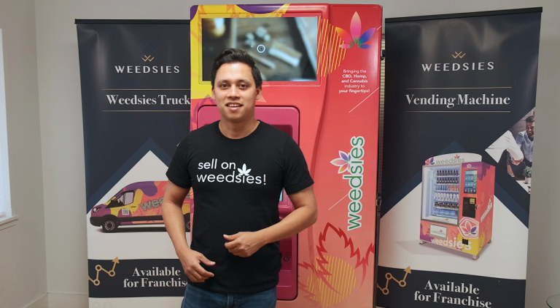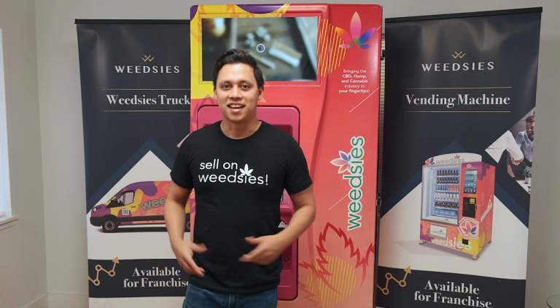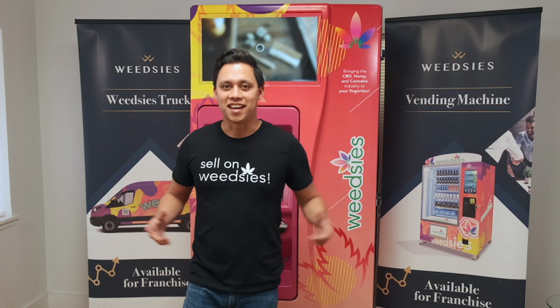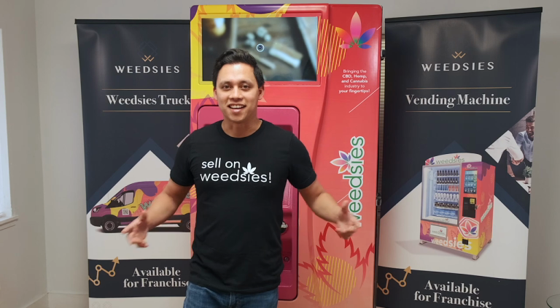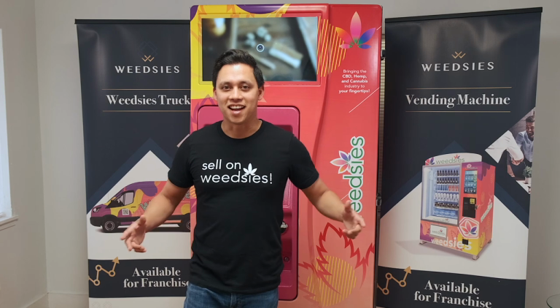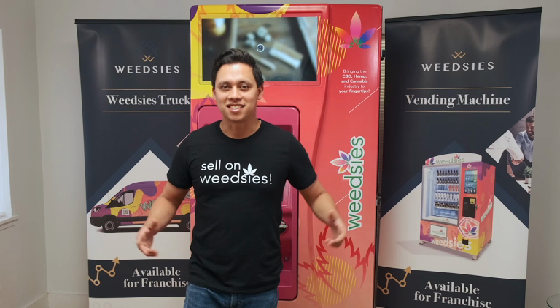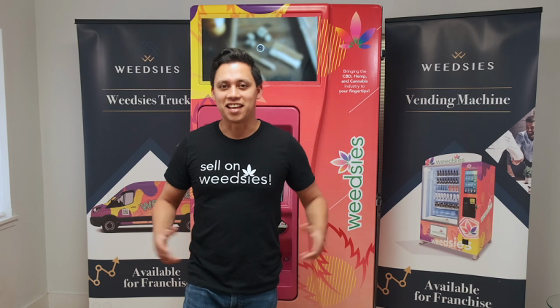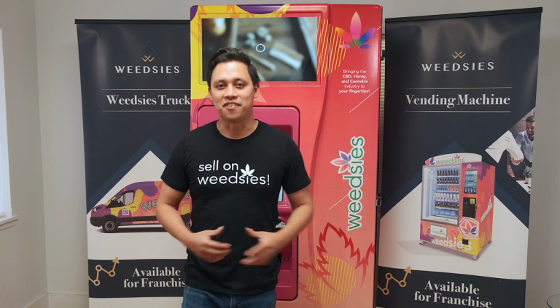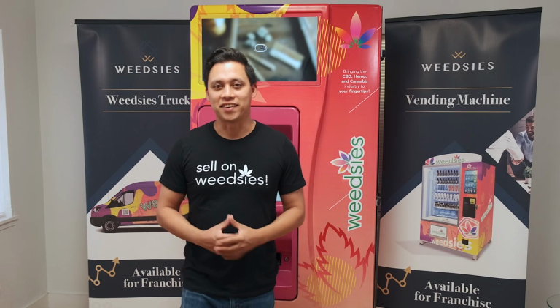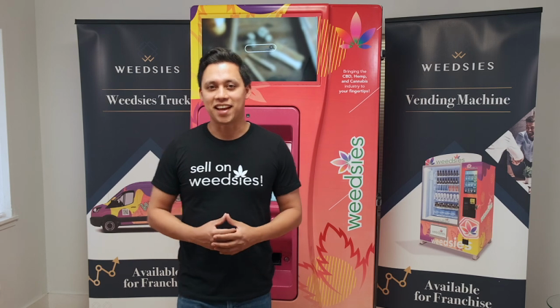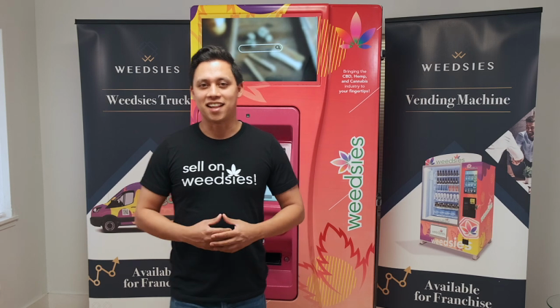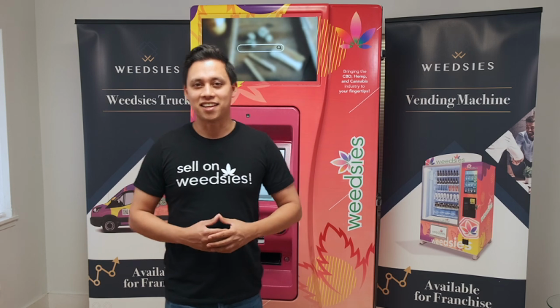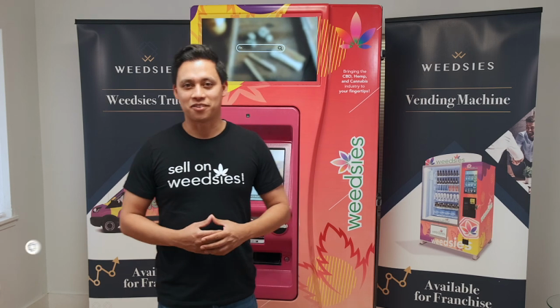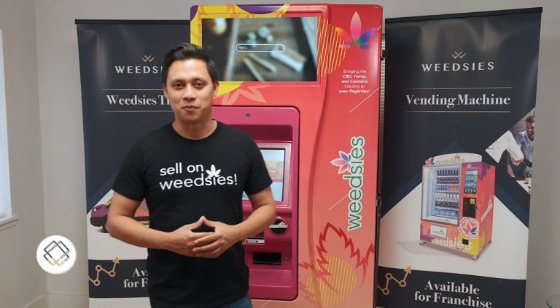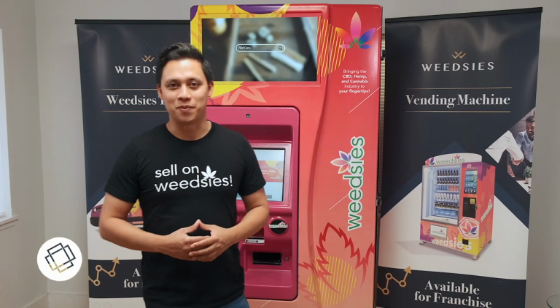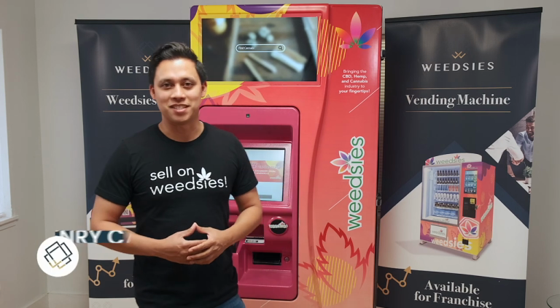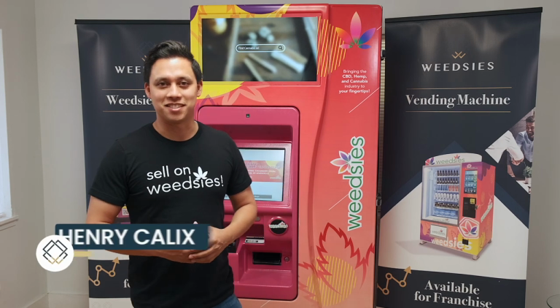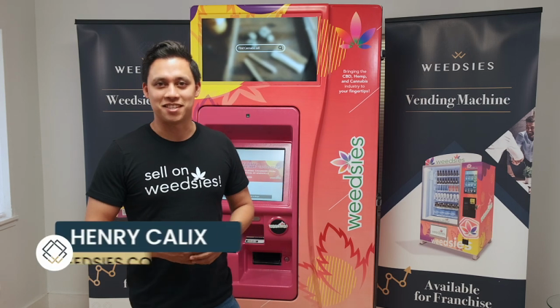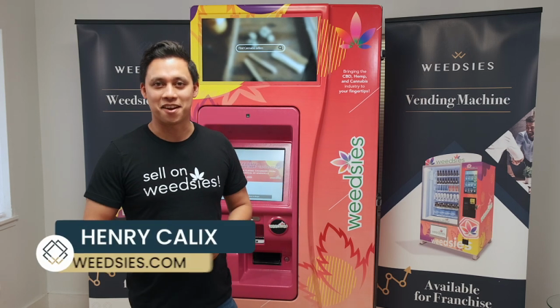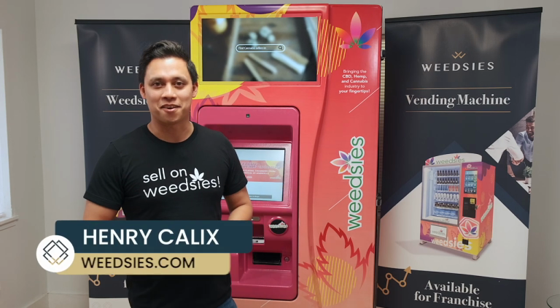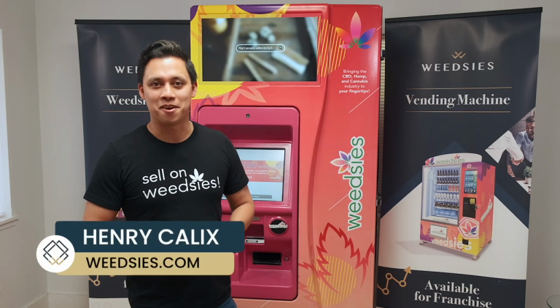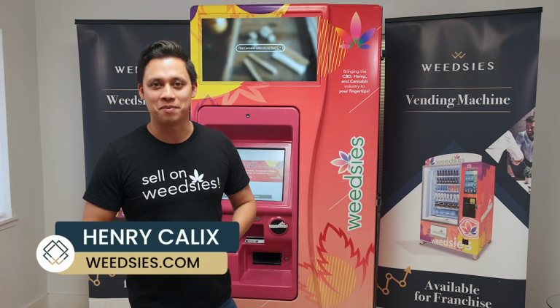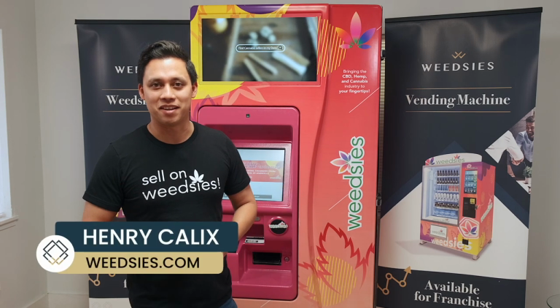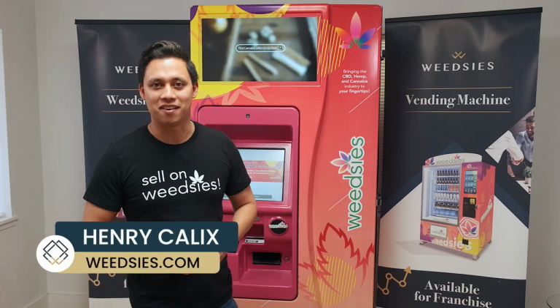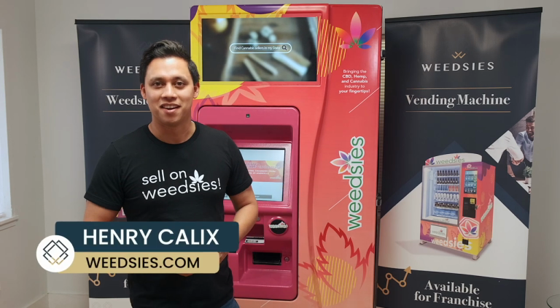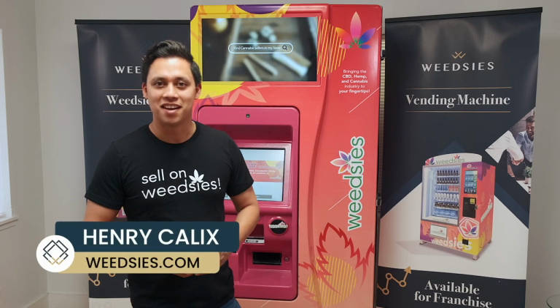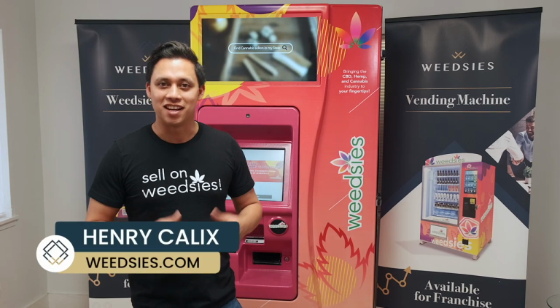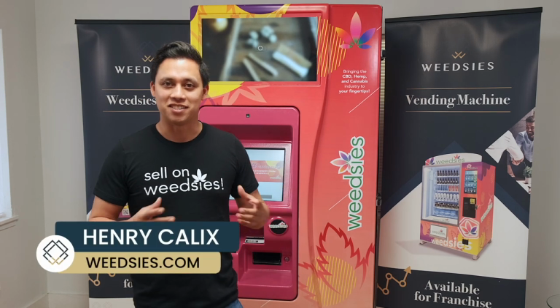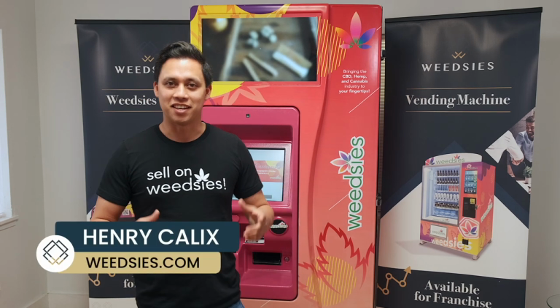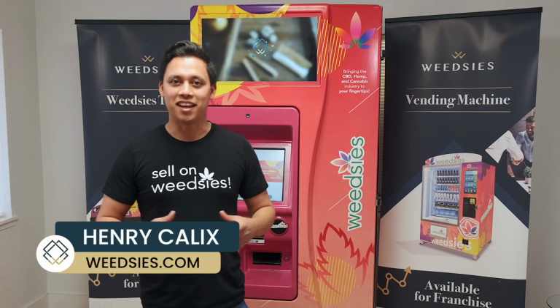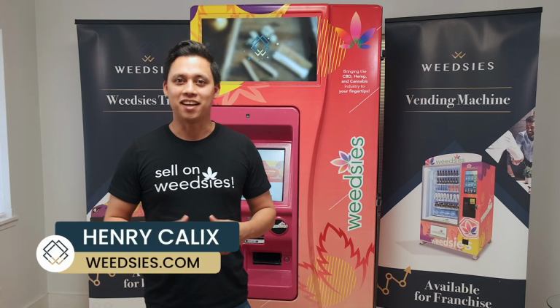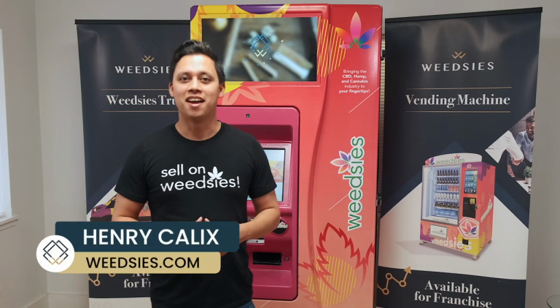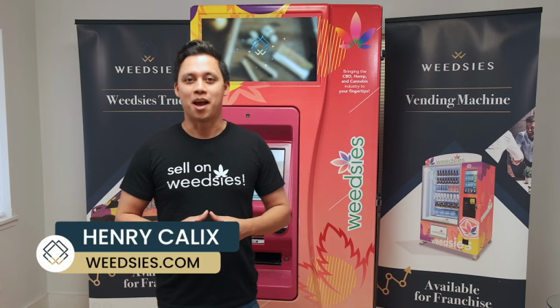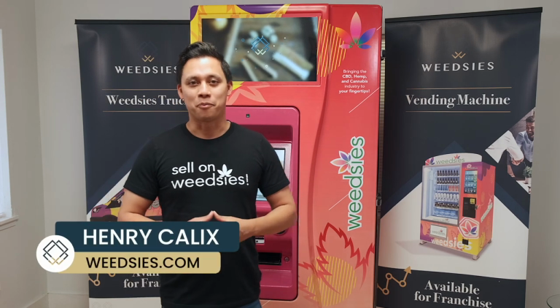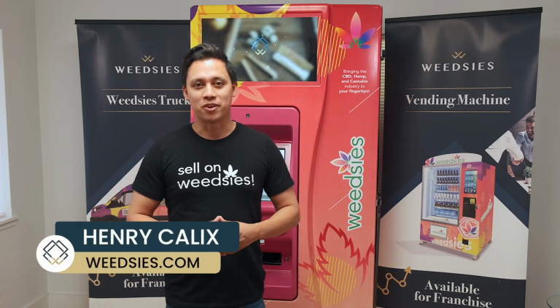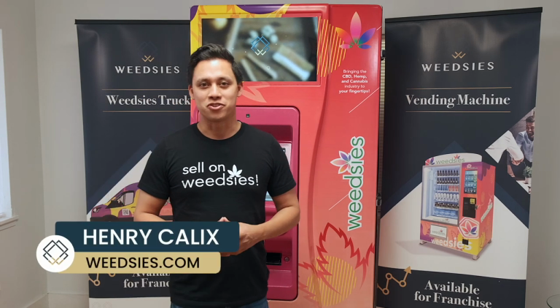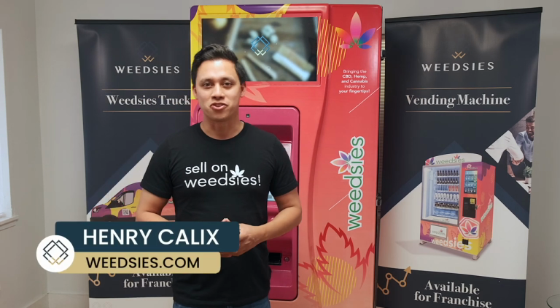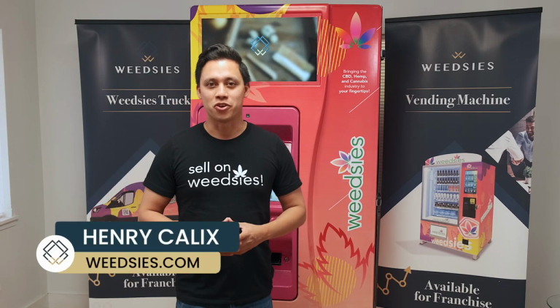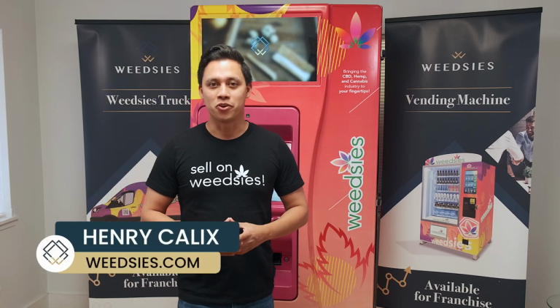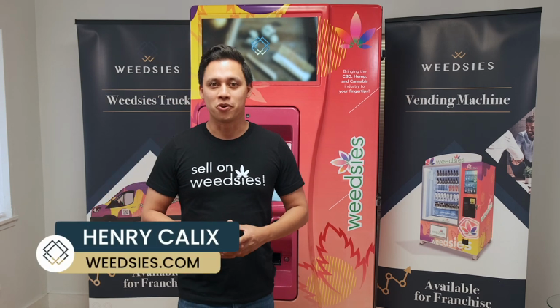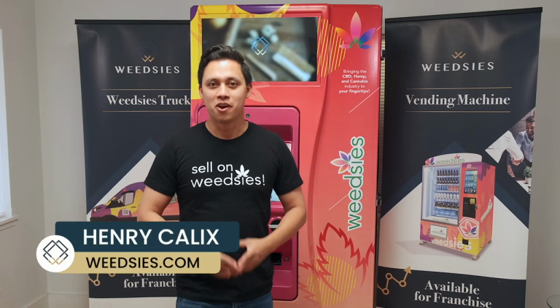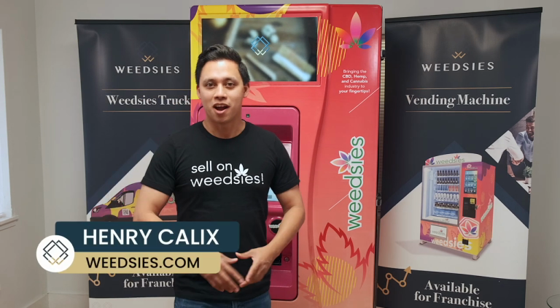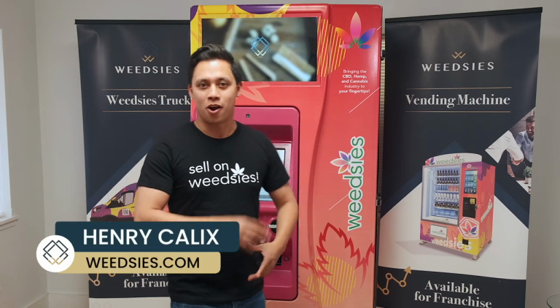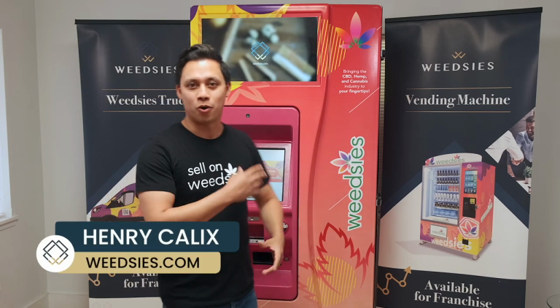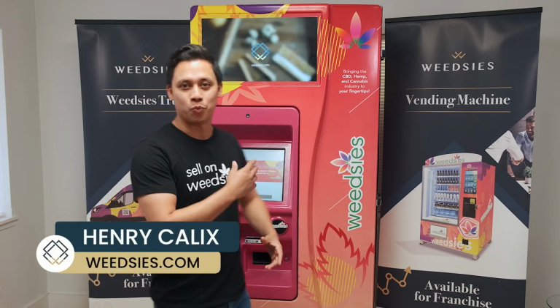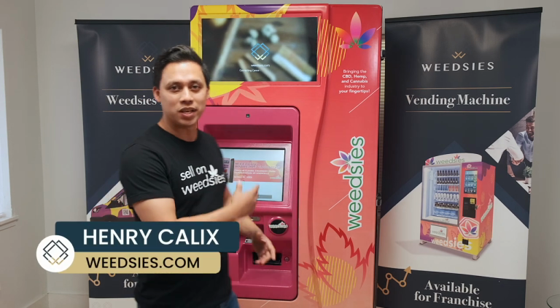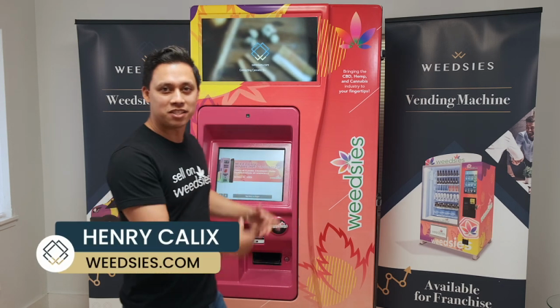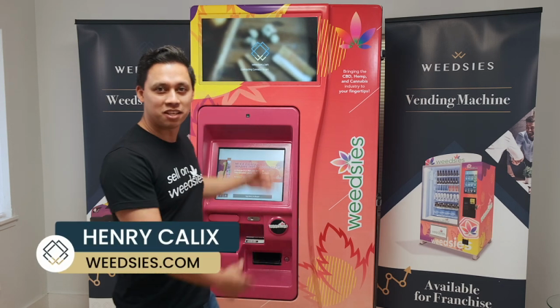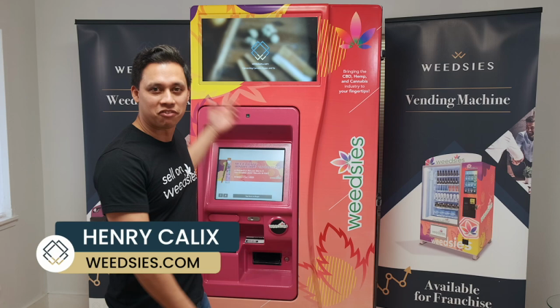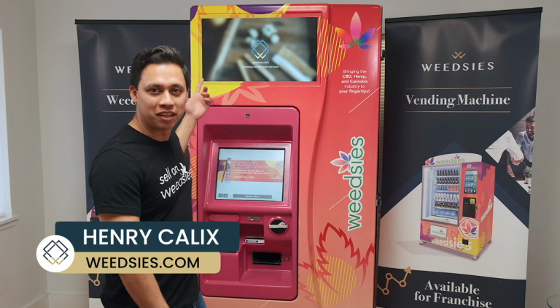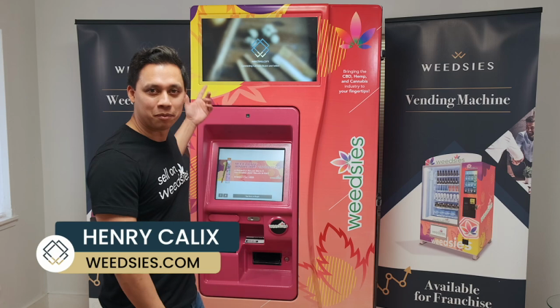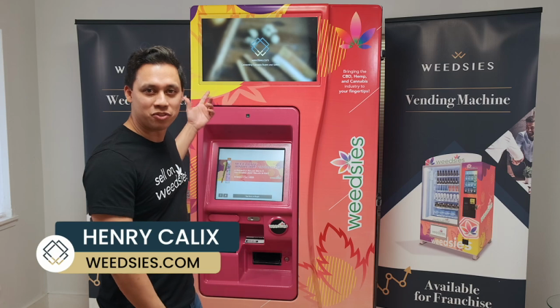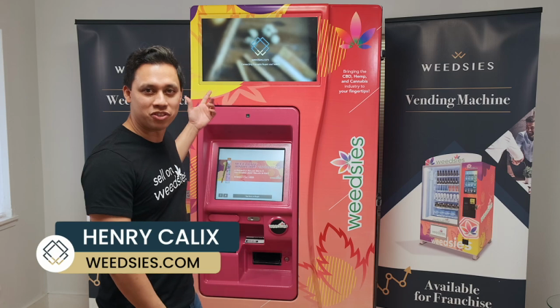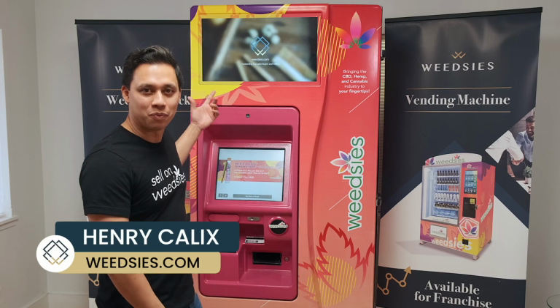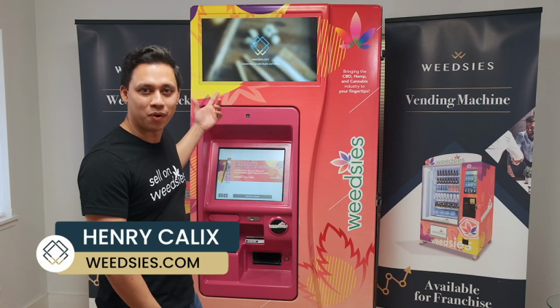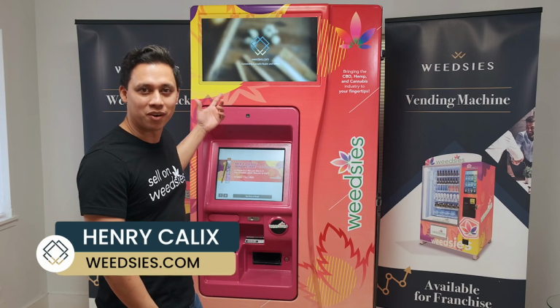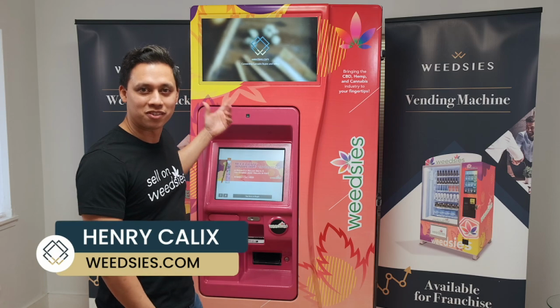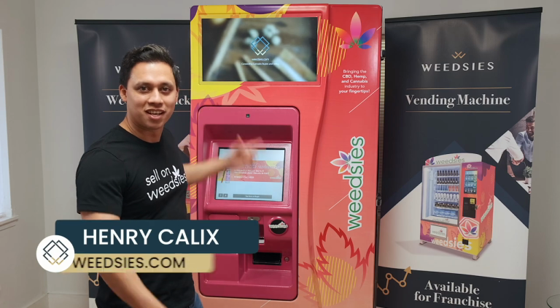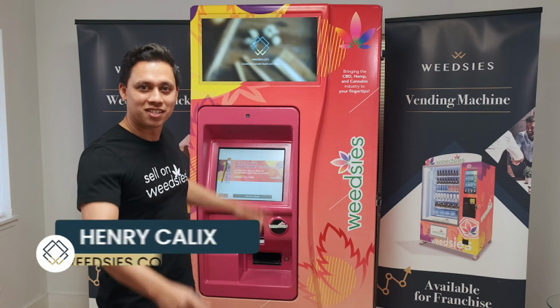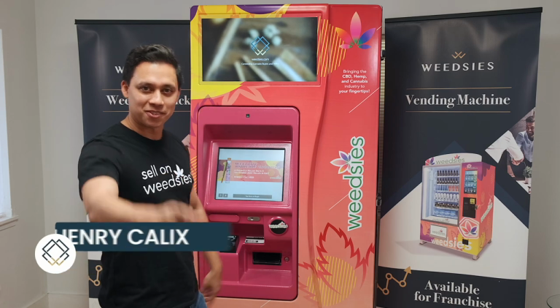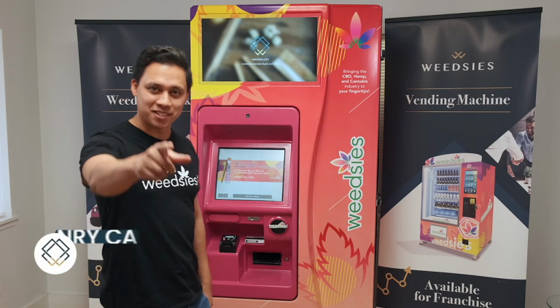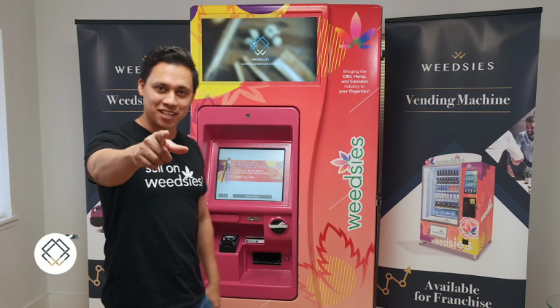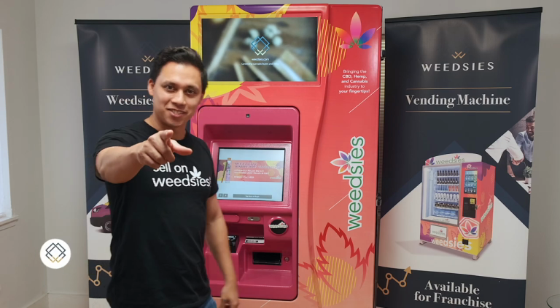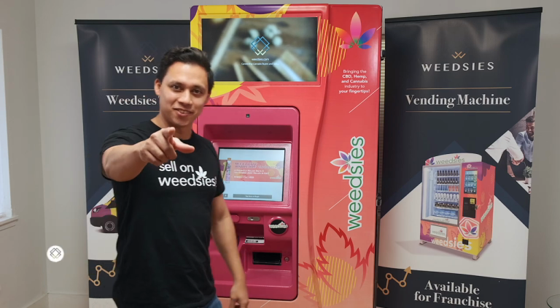Hey guys, Henry Kallex from wetis.com here and today I'm going to show you how our wetis vending machine works. So stay tuned.